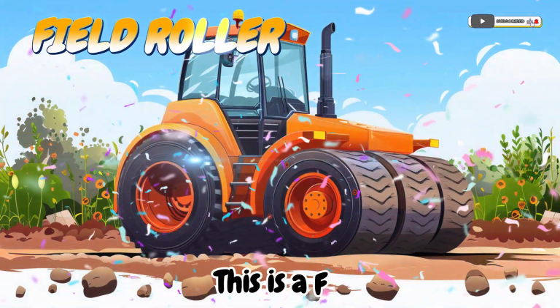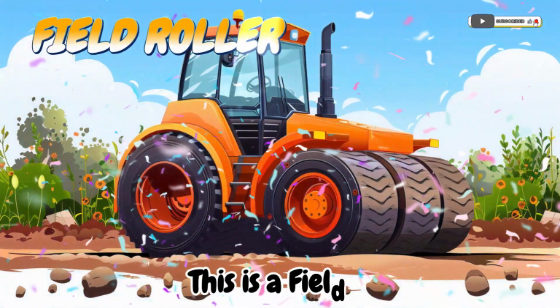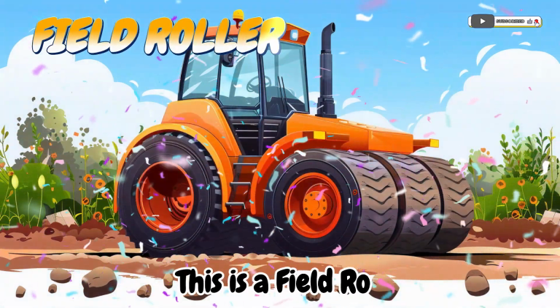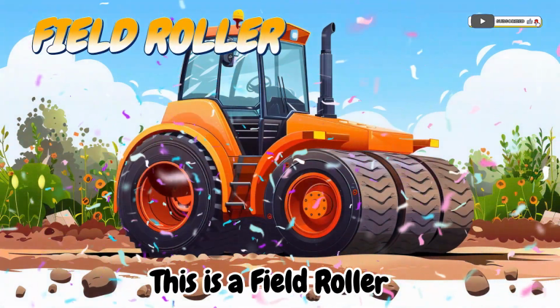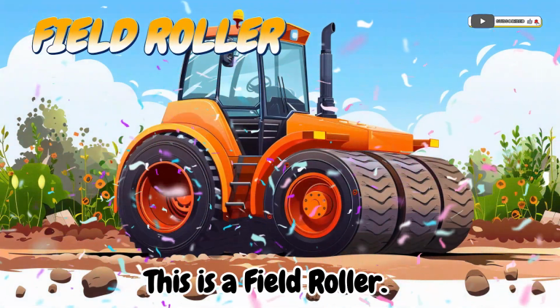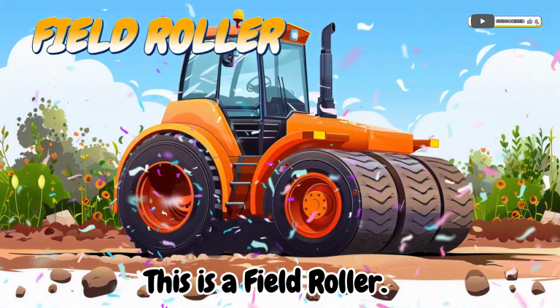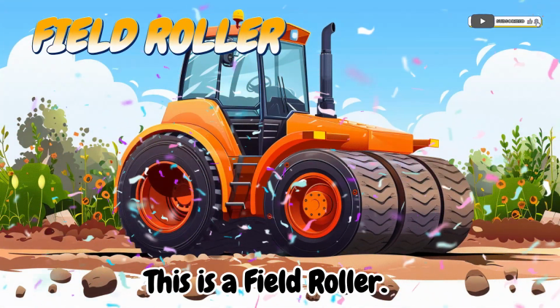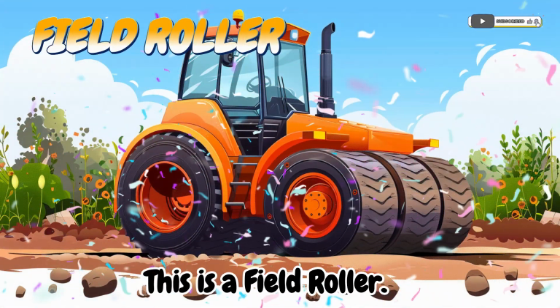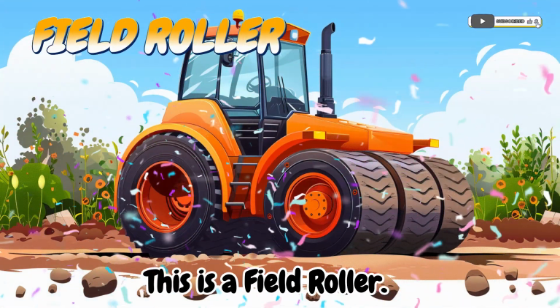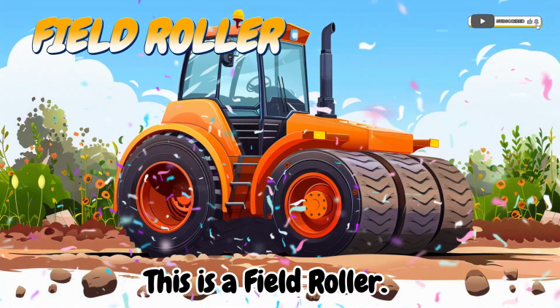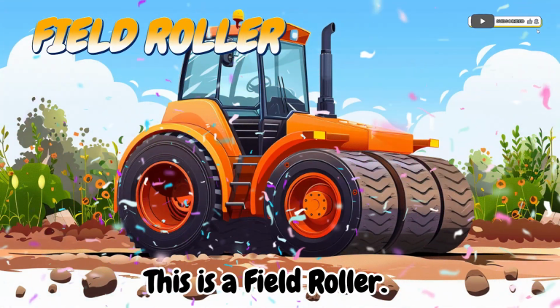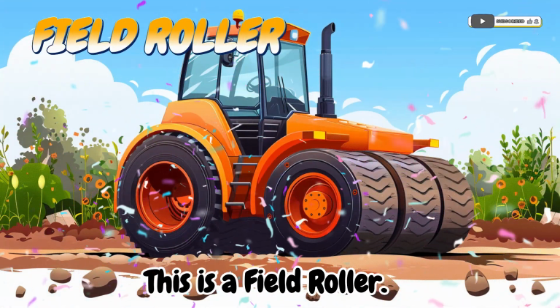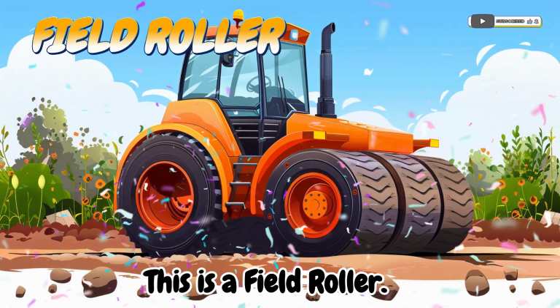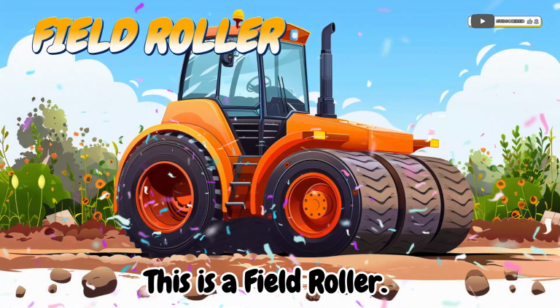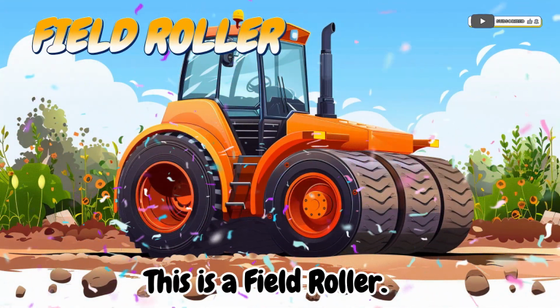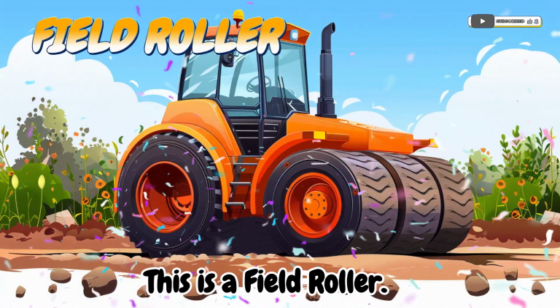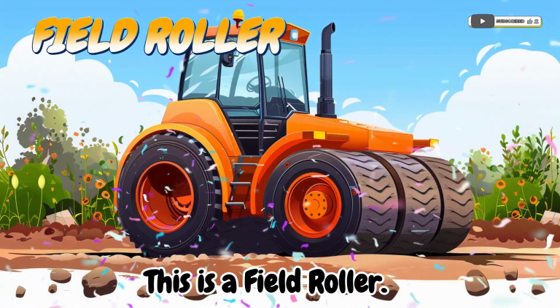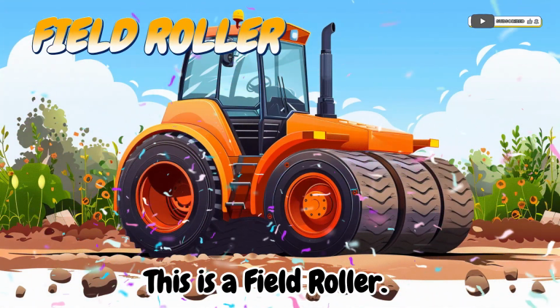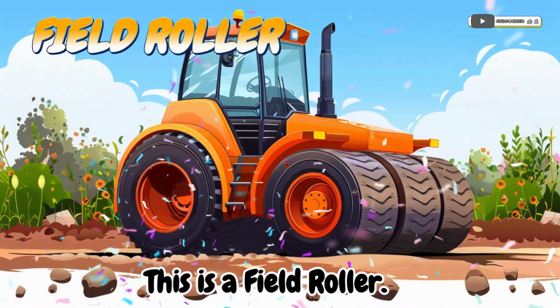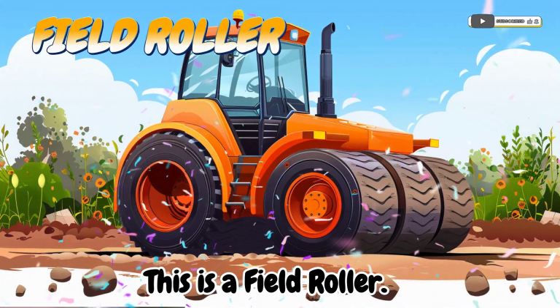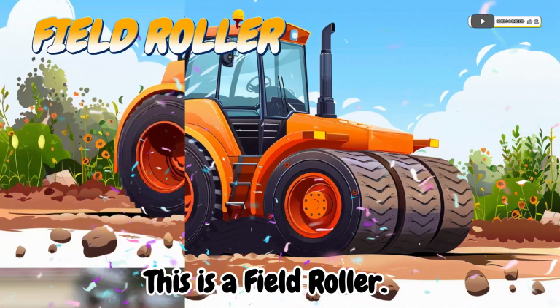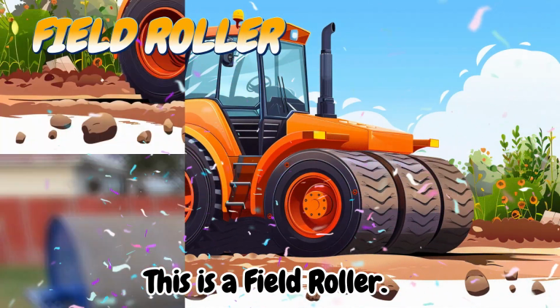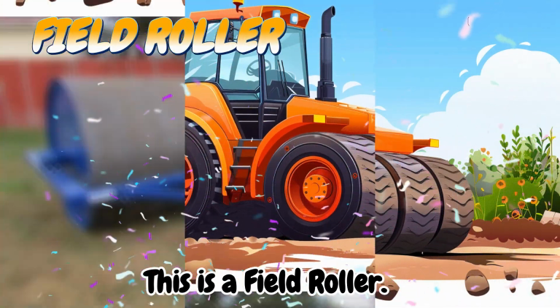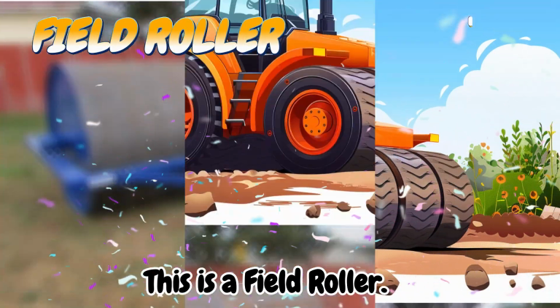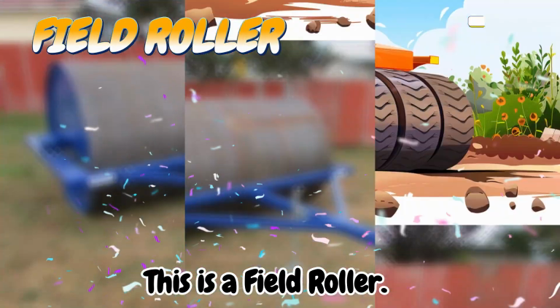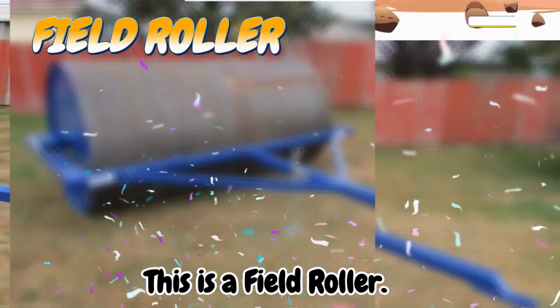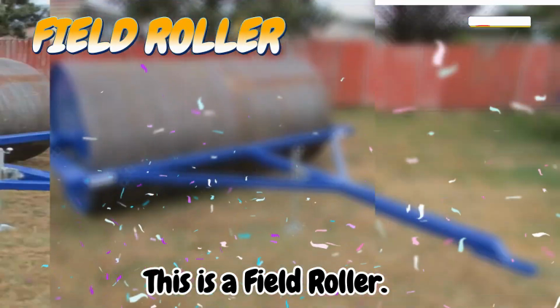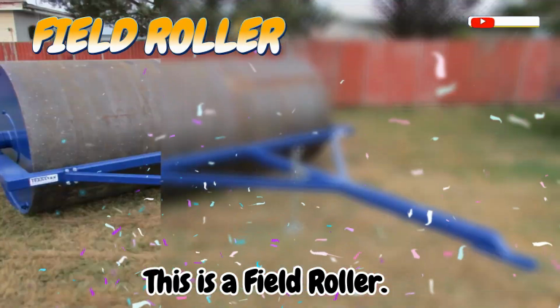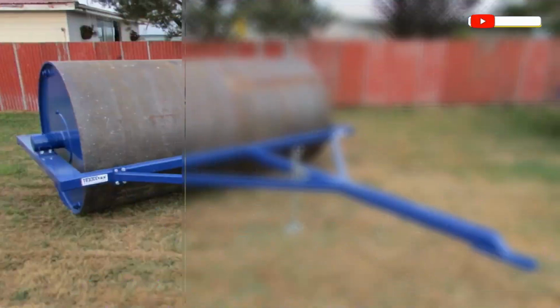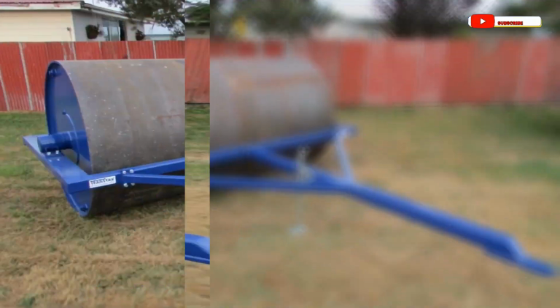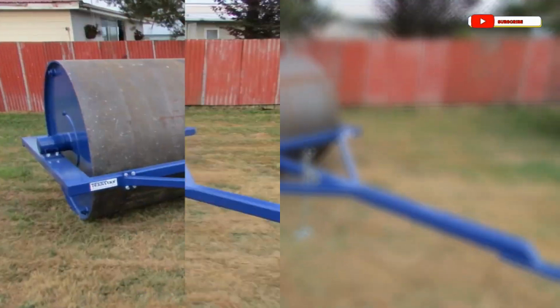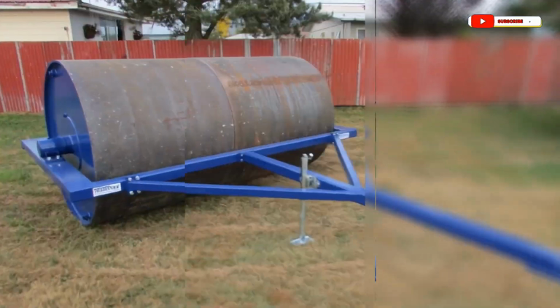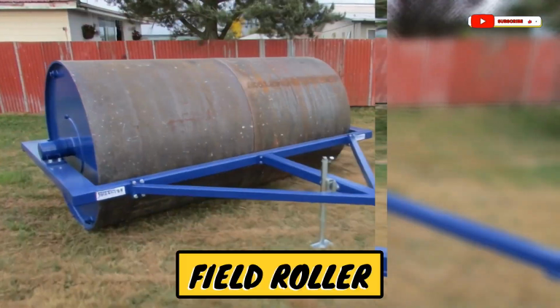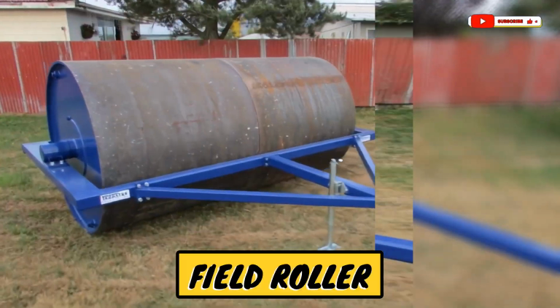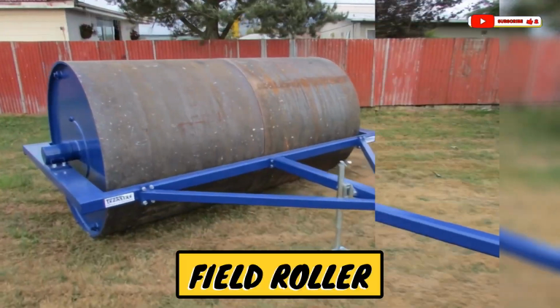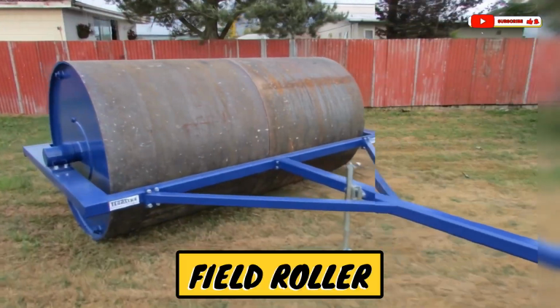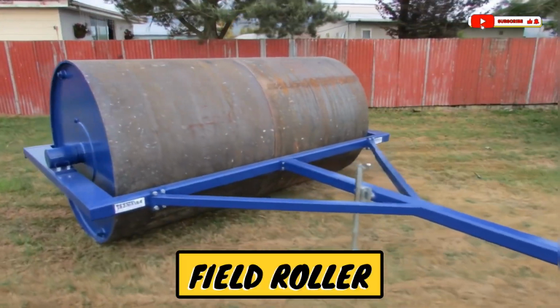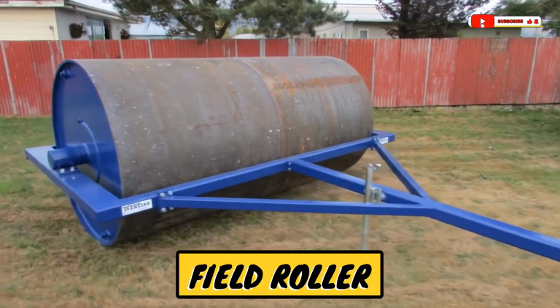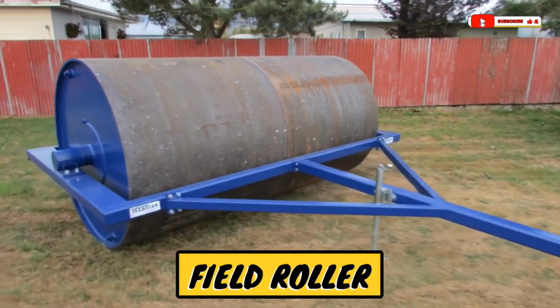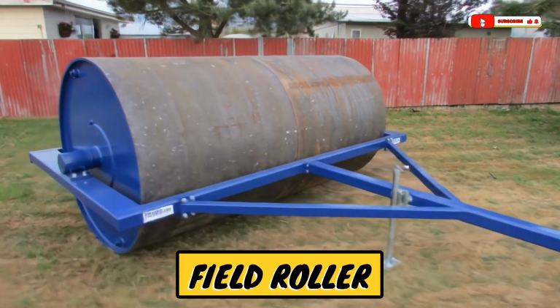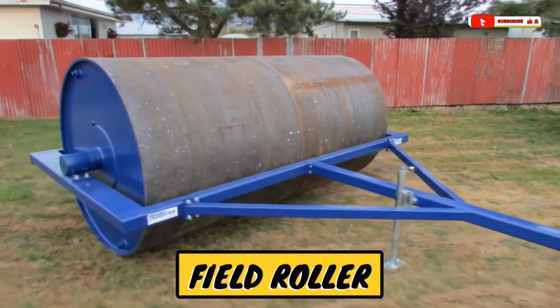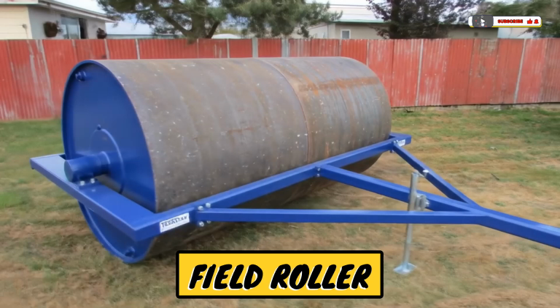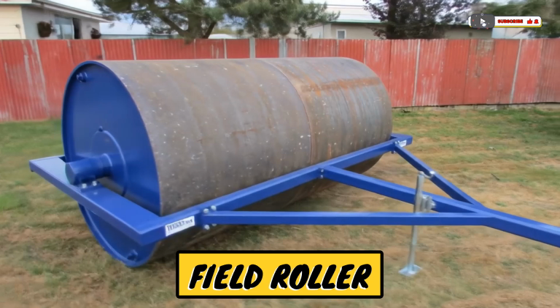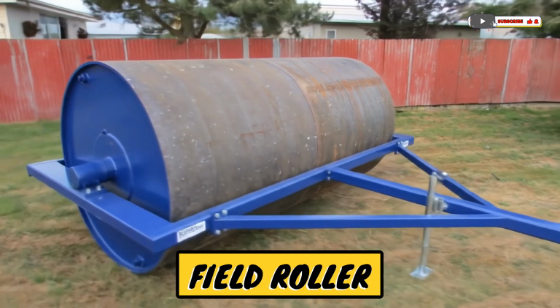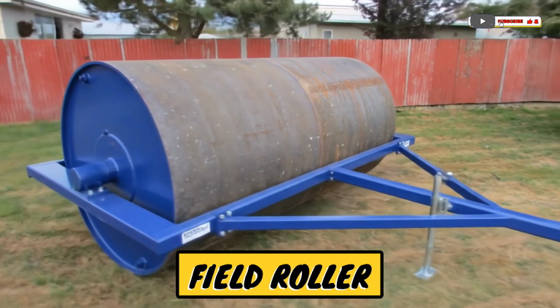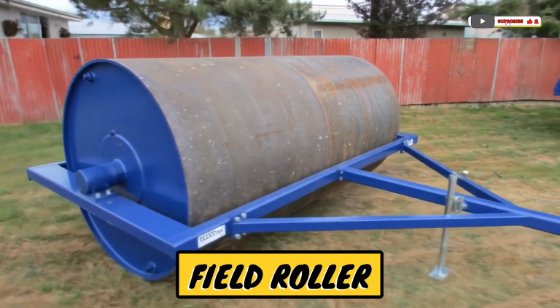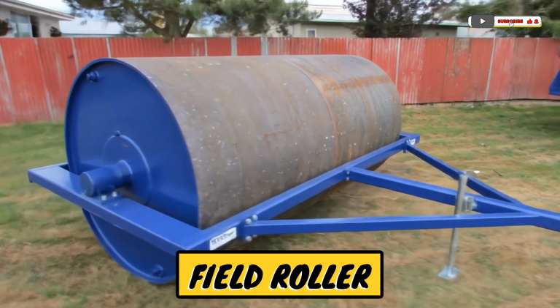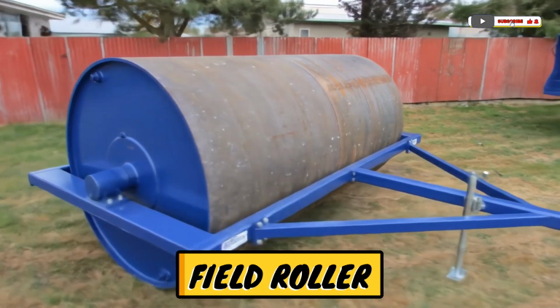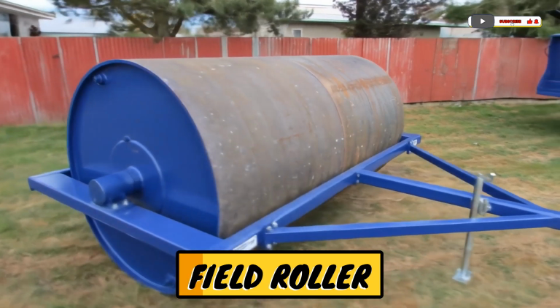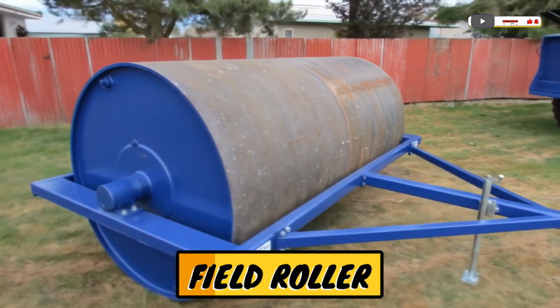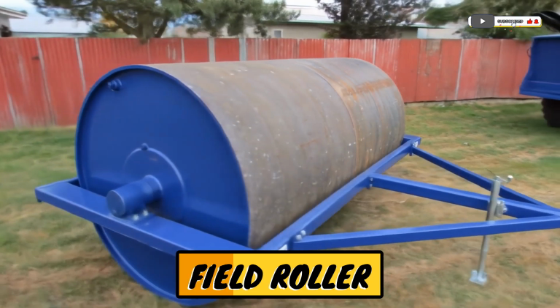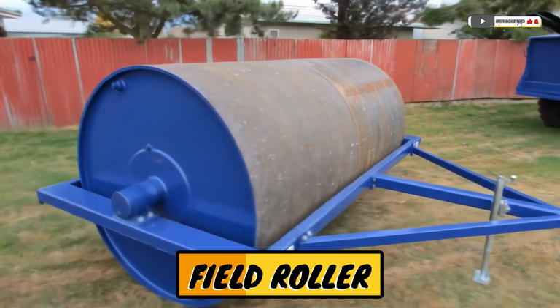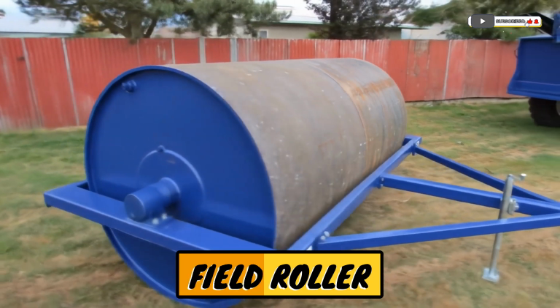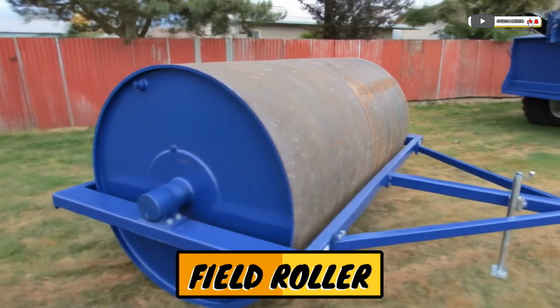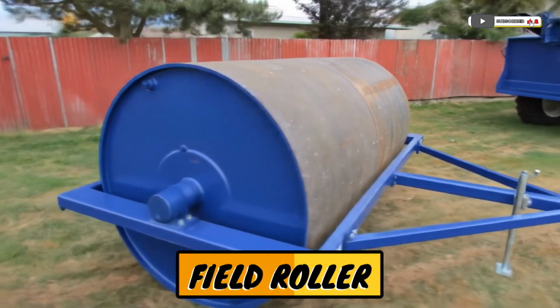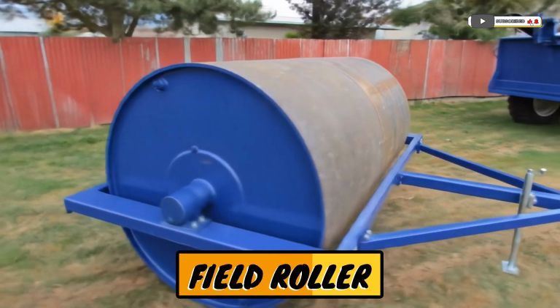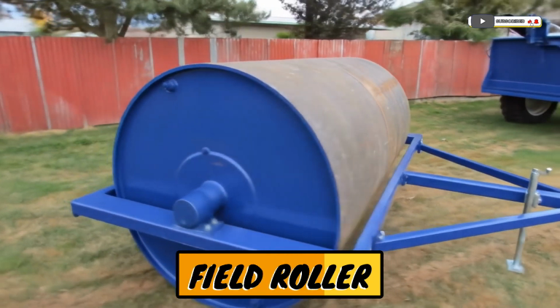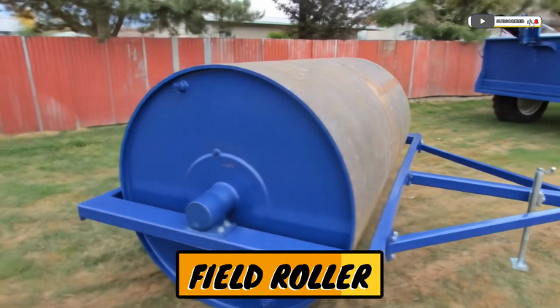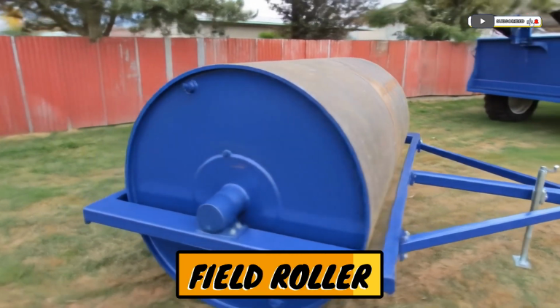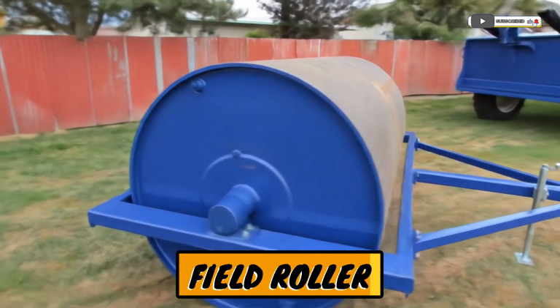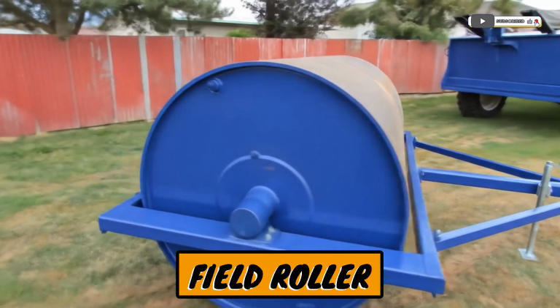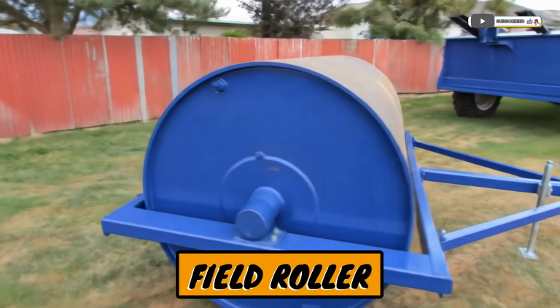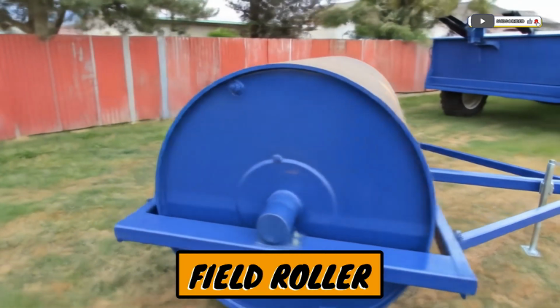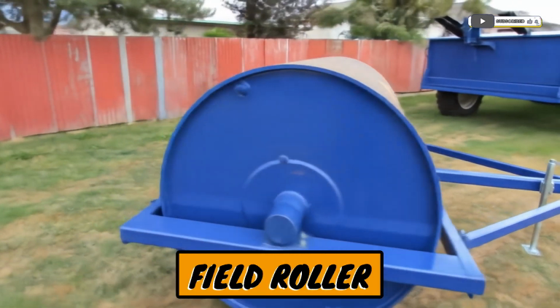This is a field roller! A machine that flattens the soil for planting.